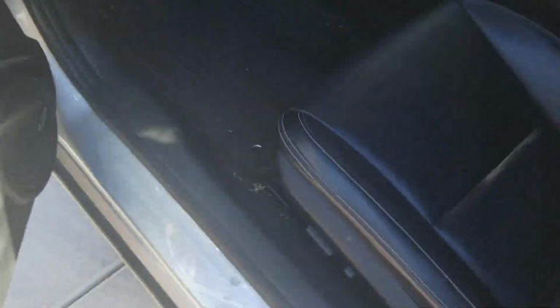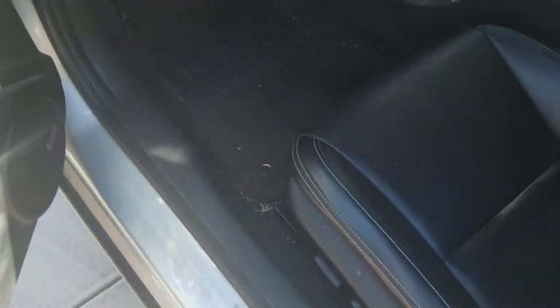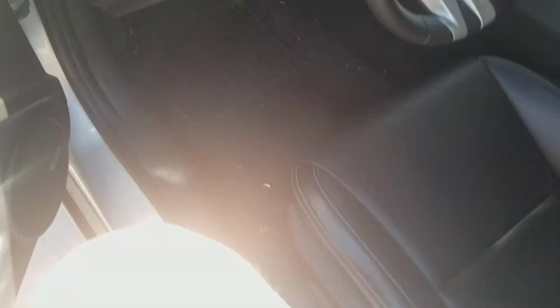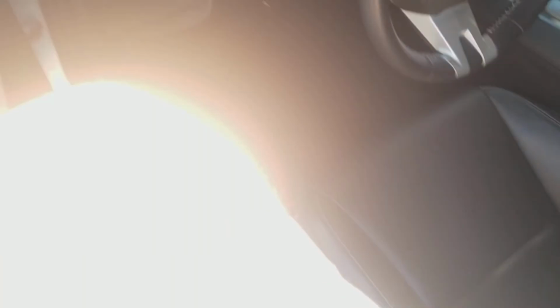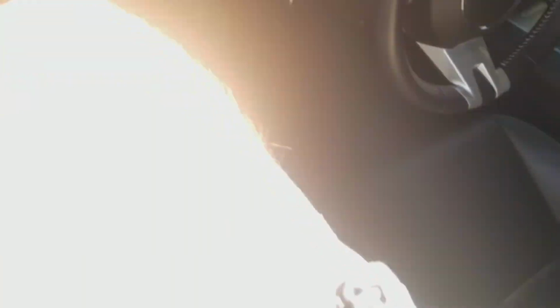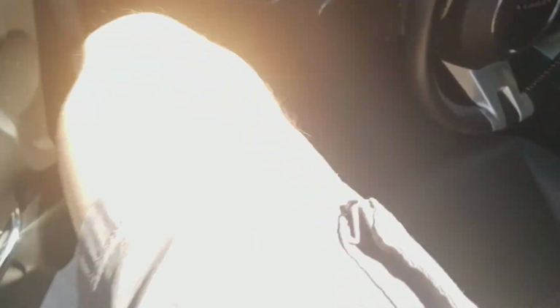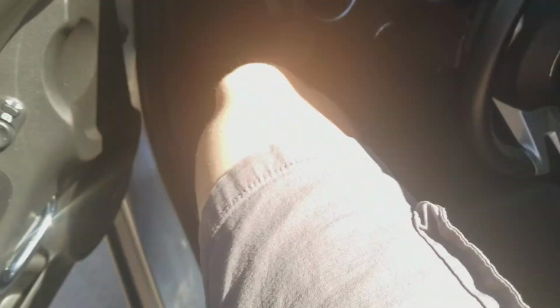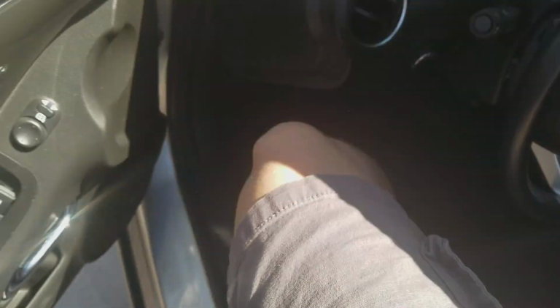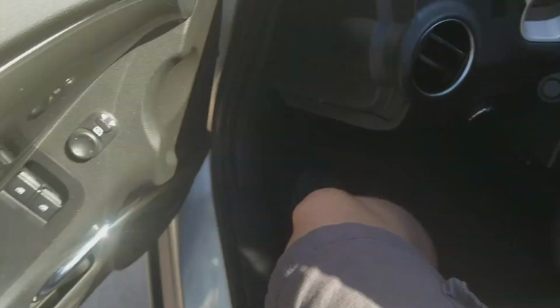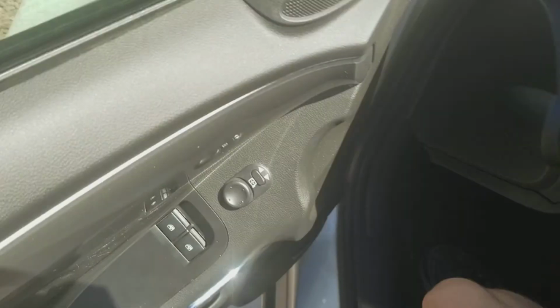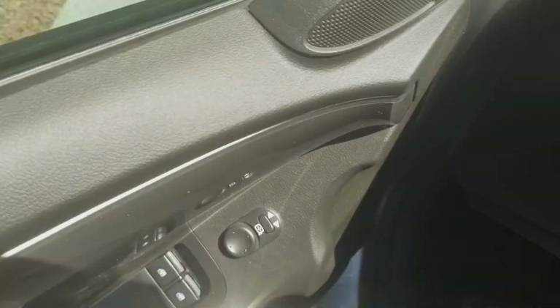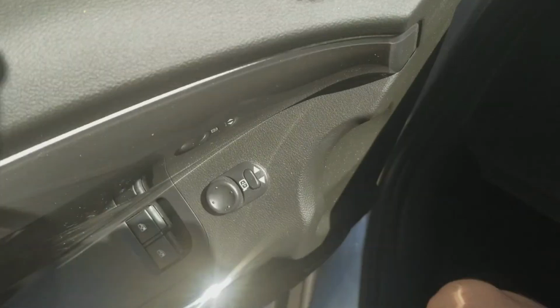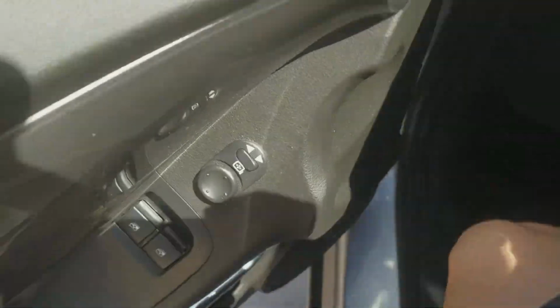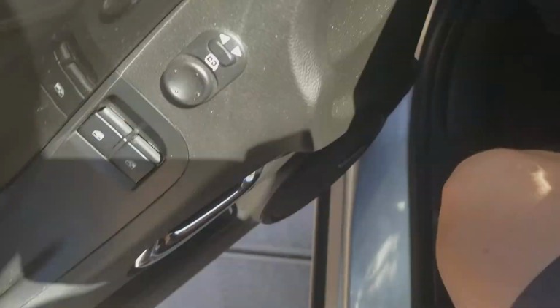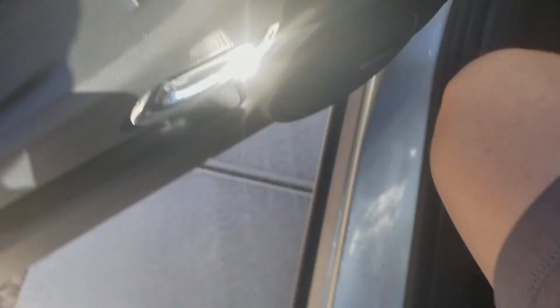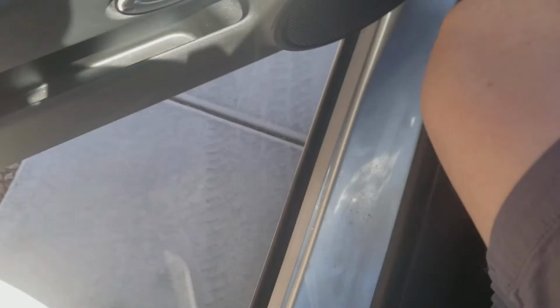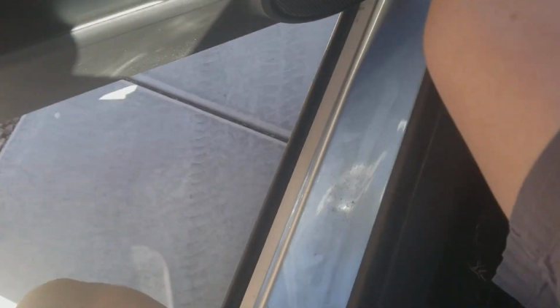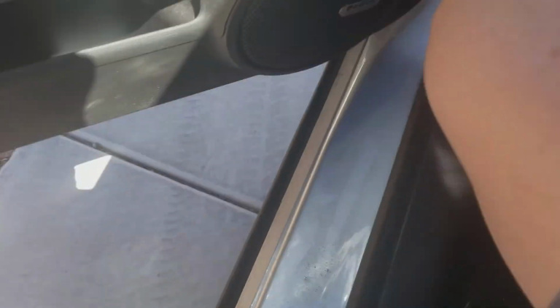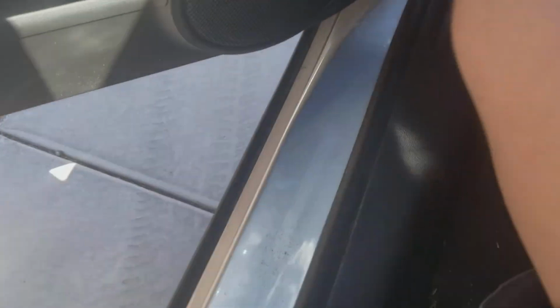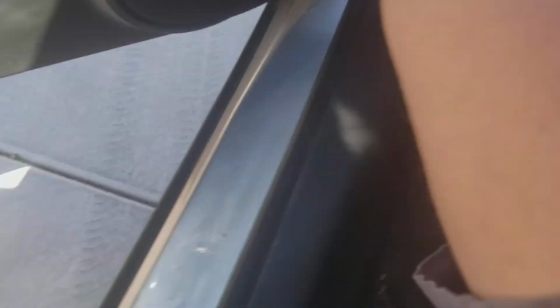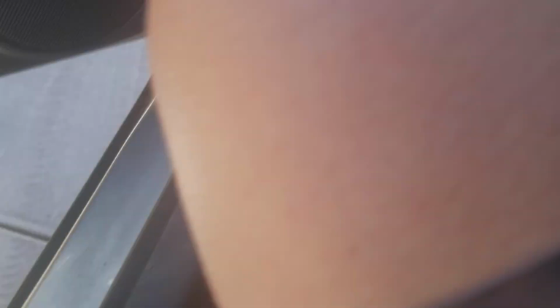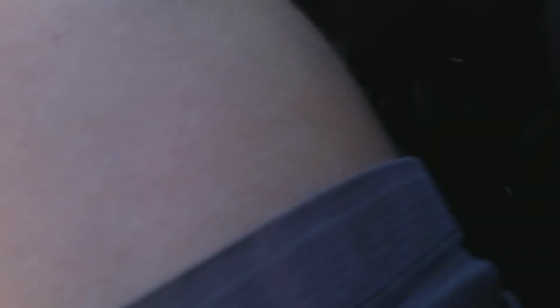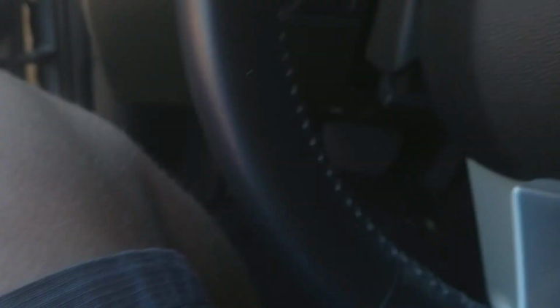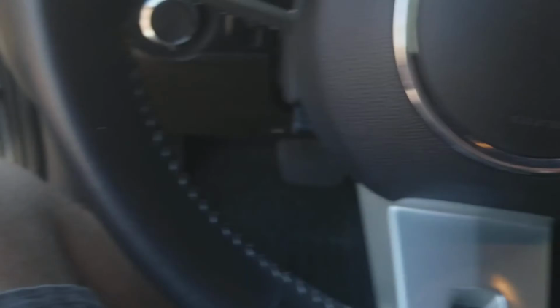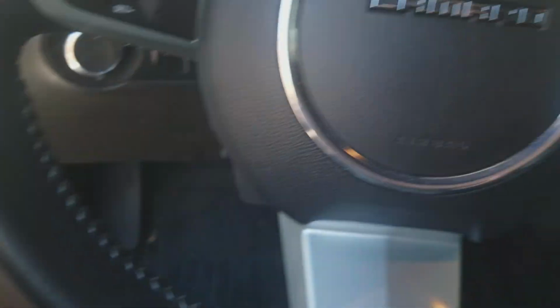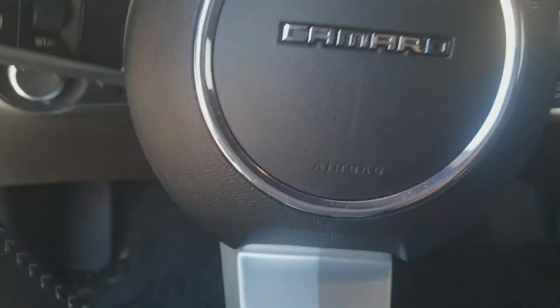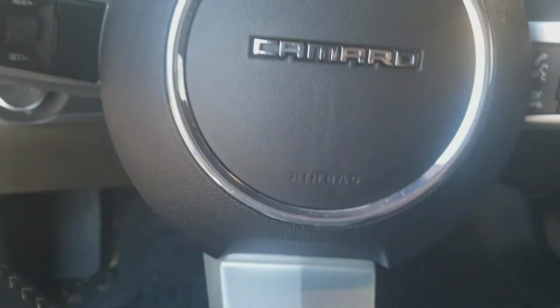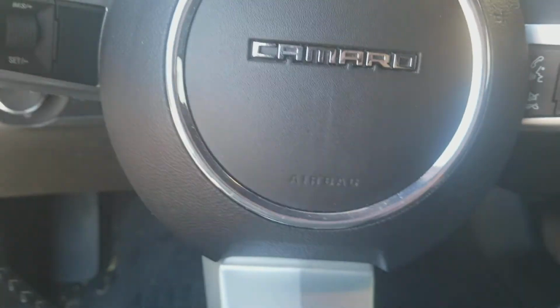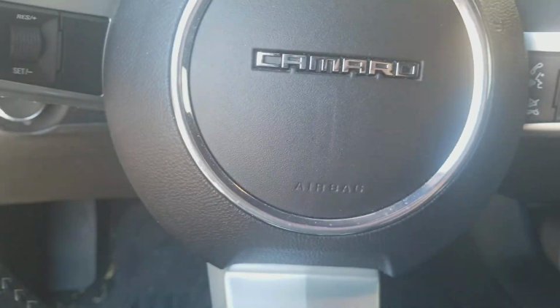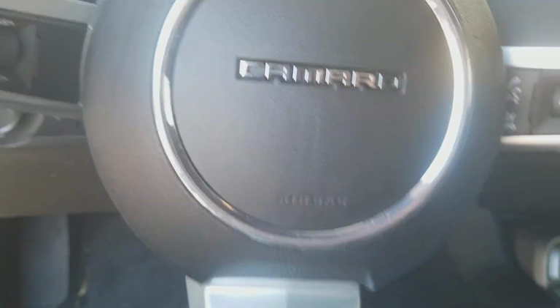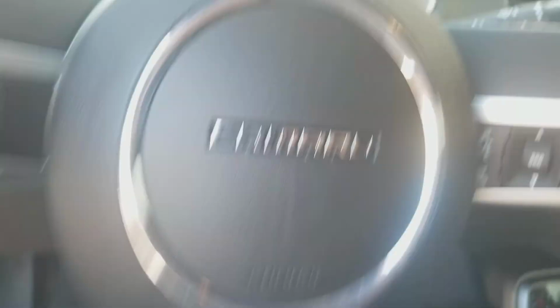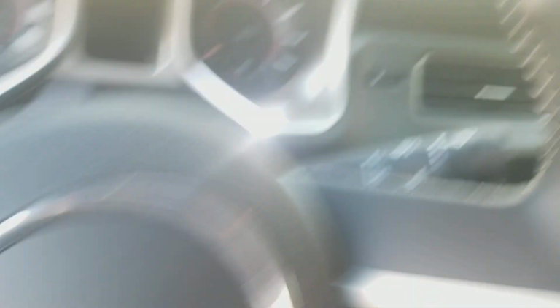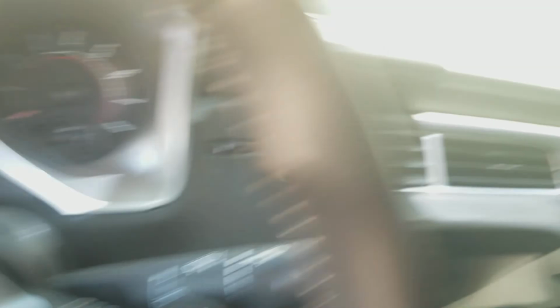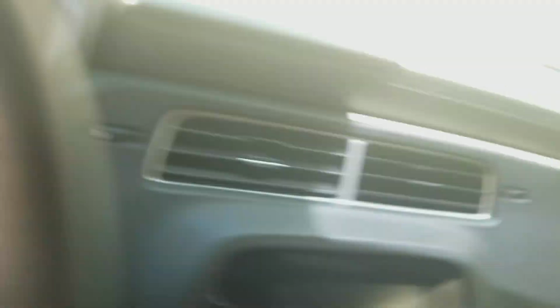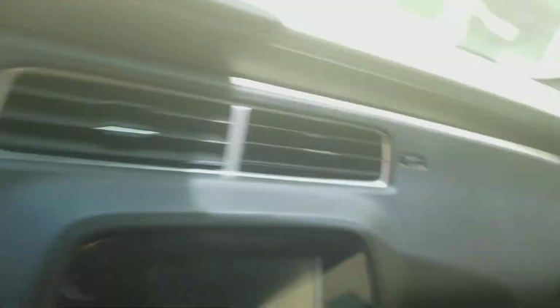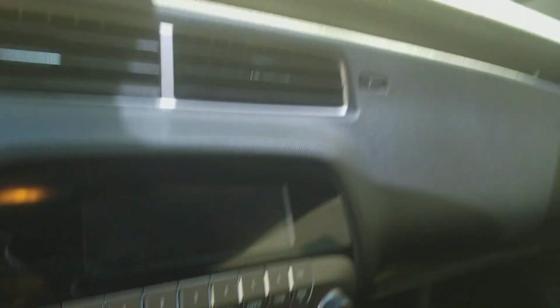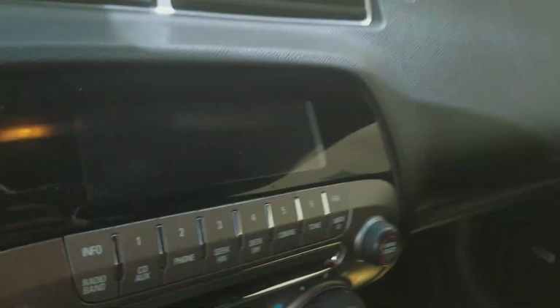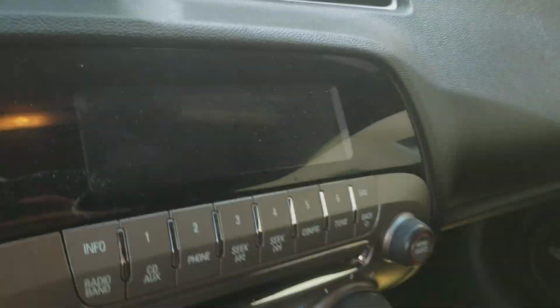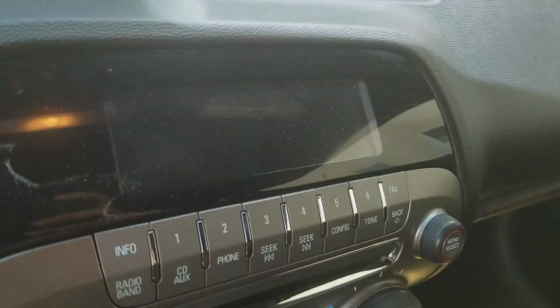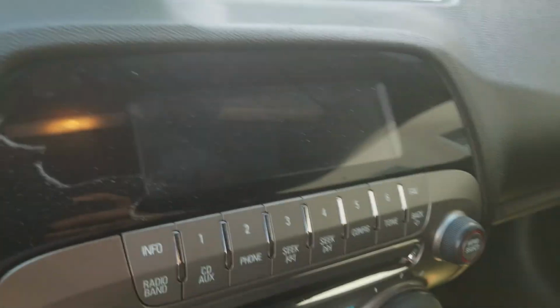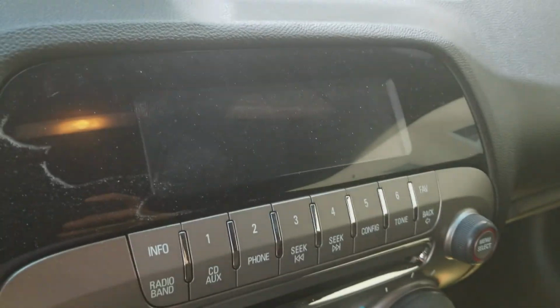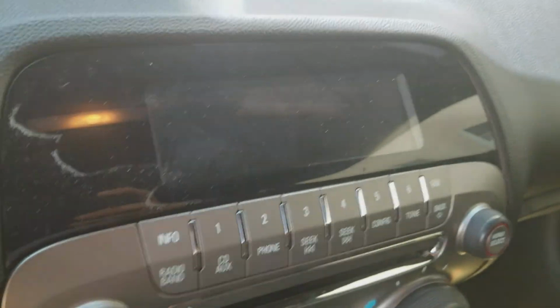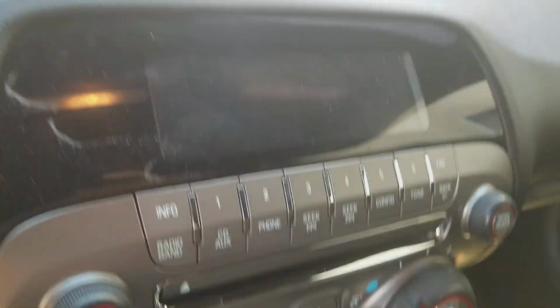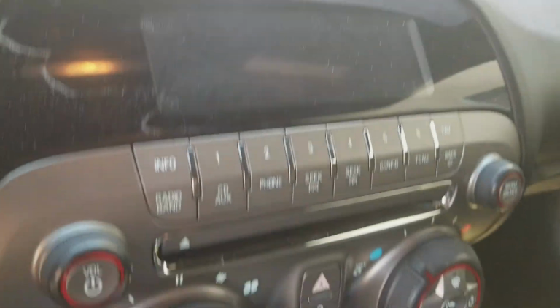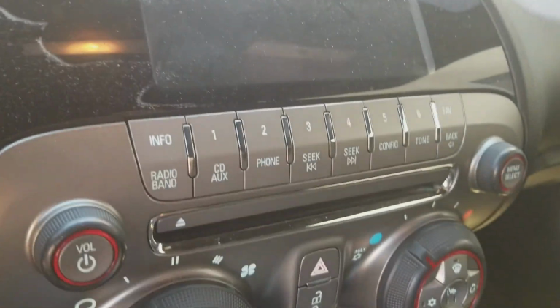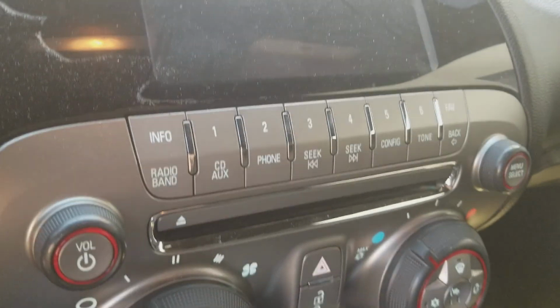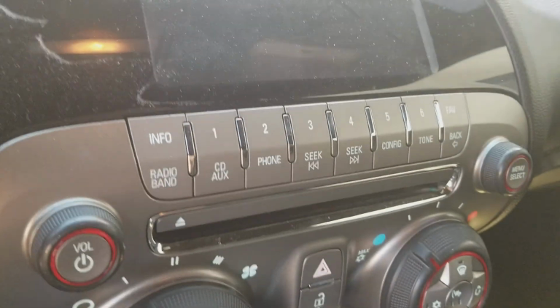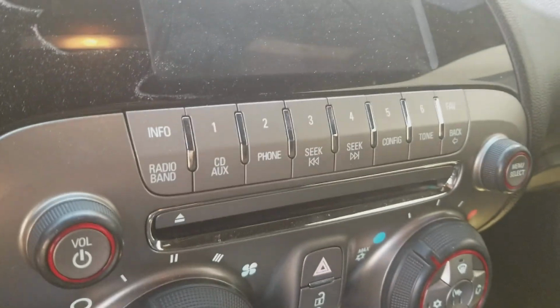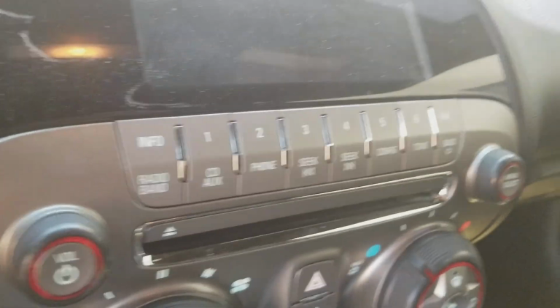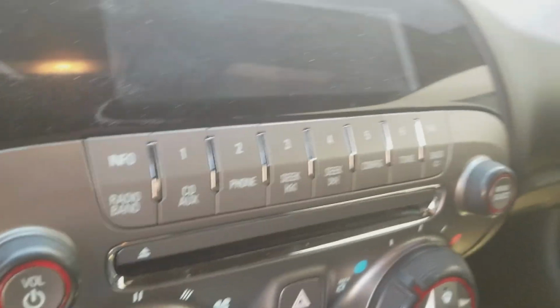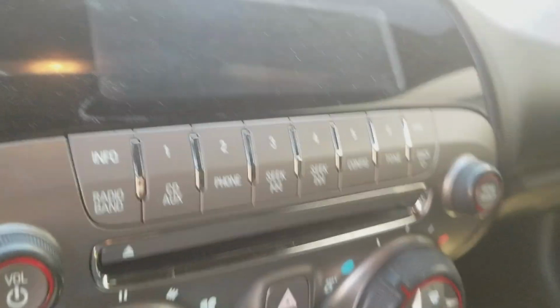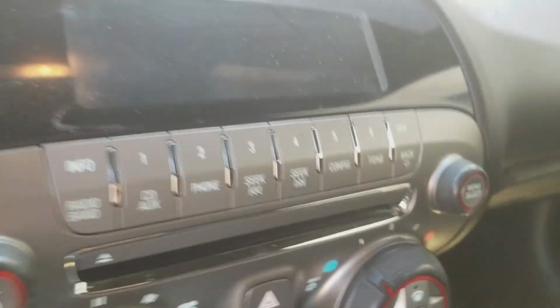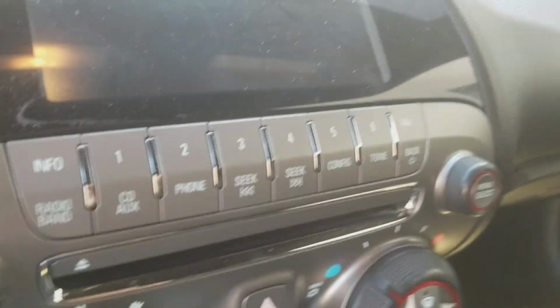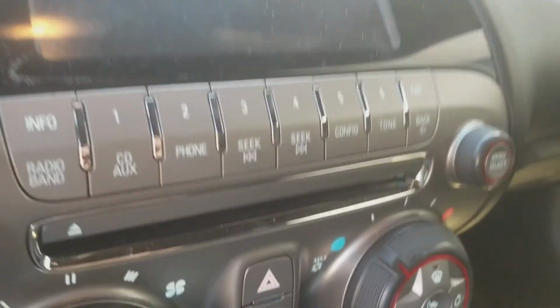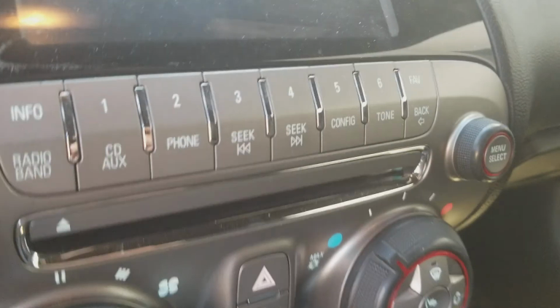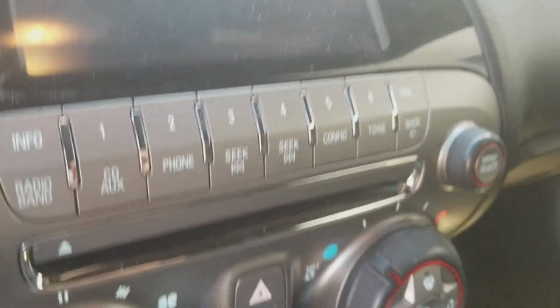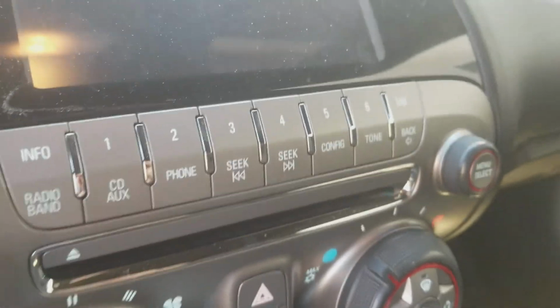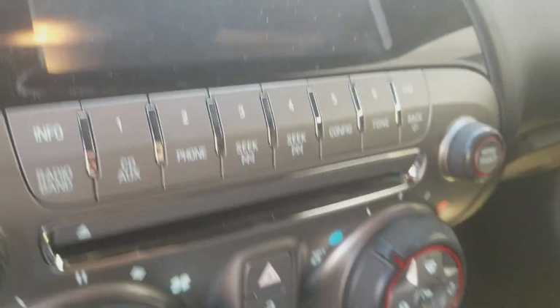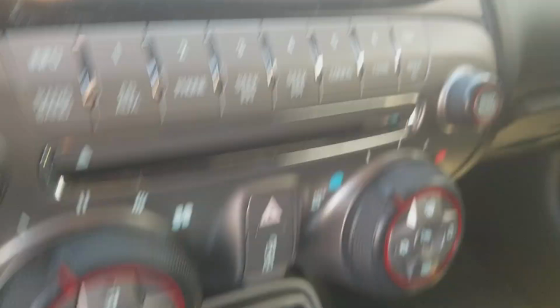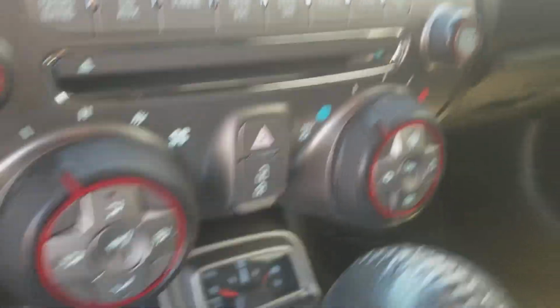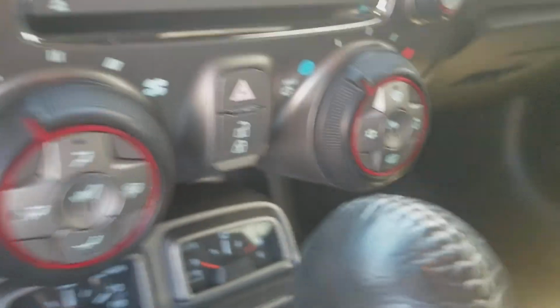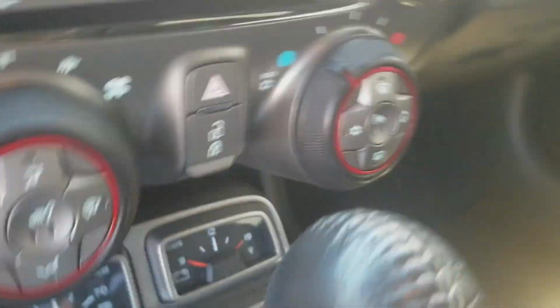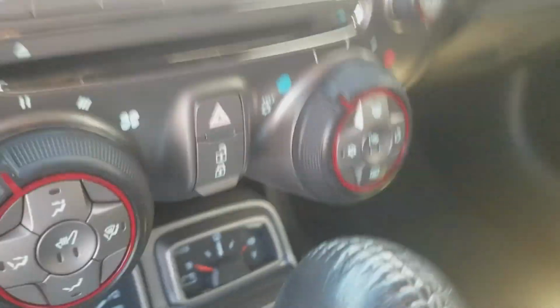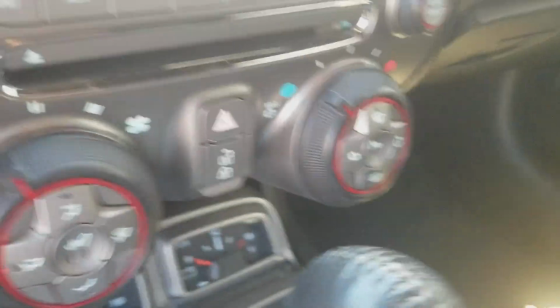Inside this Chevy Camaro, here is the Chevy steering wheel. Here's the radio, controls, CD player, and AC.